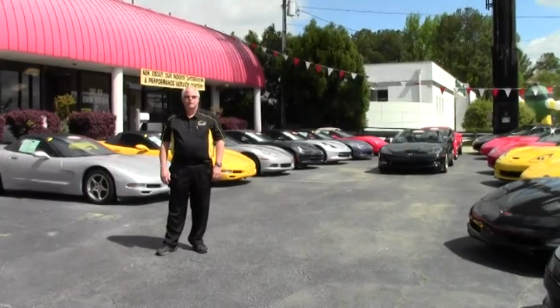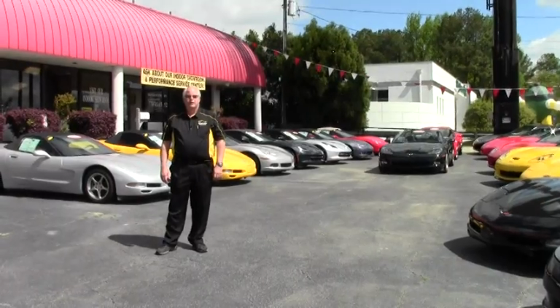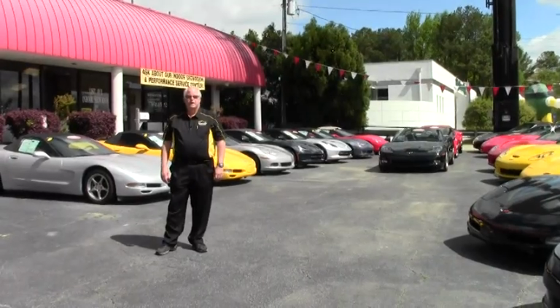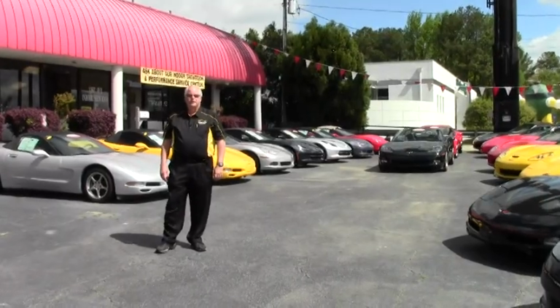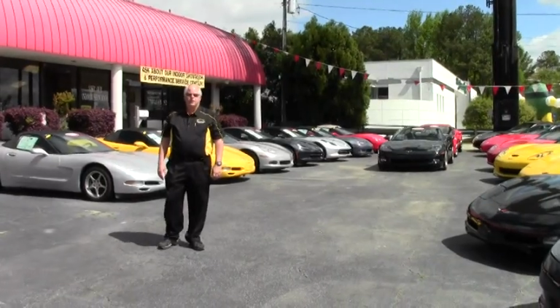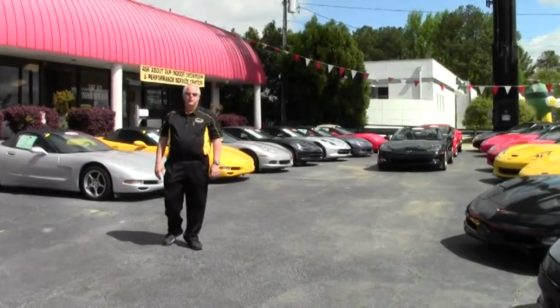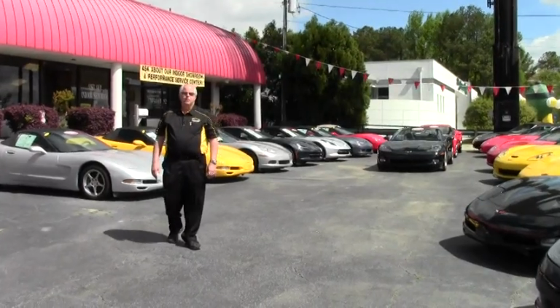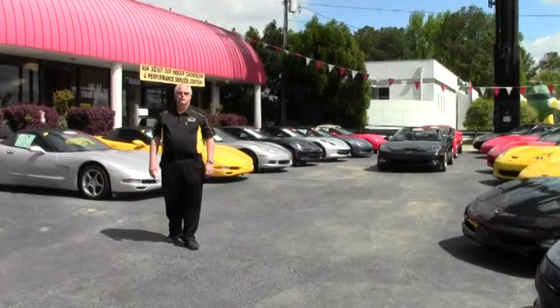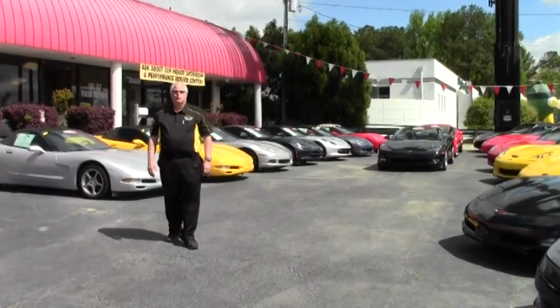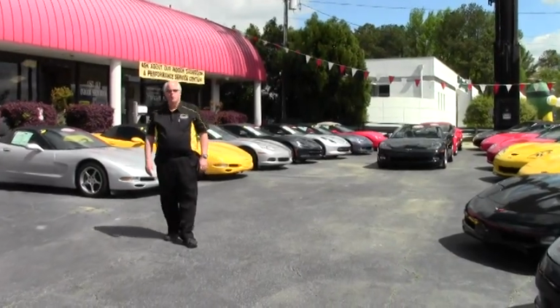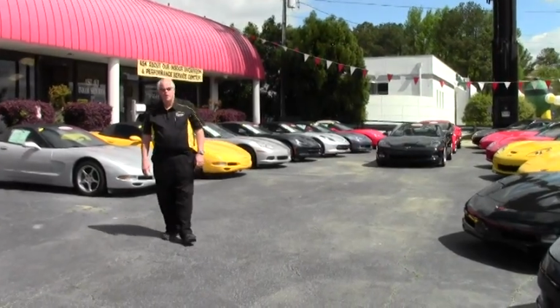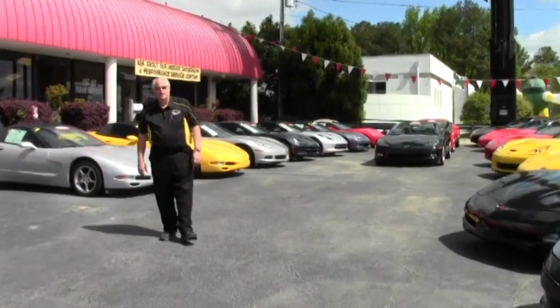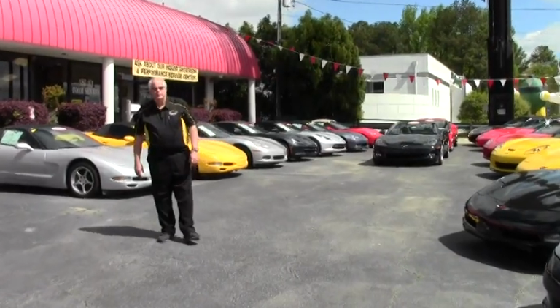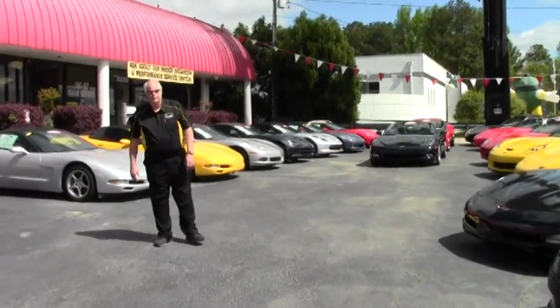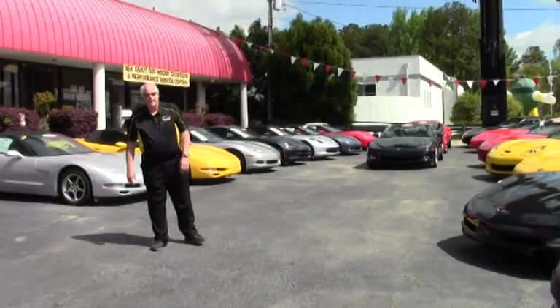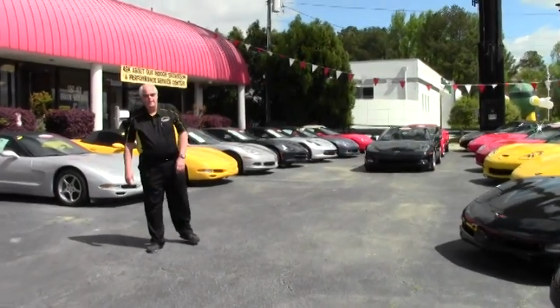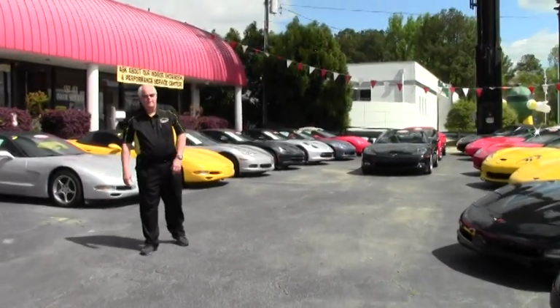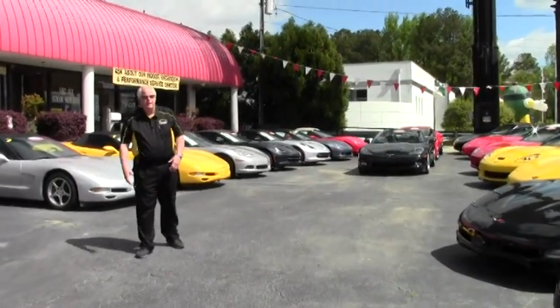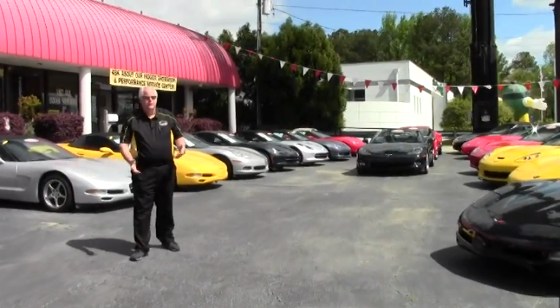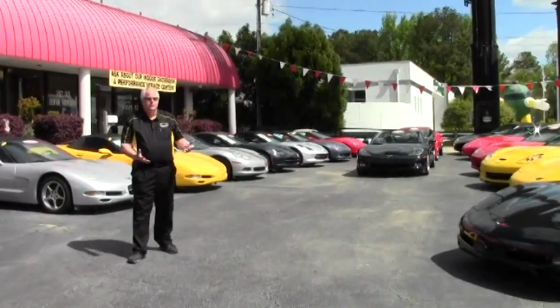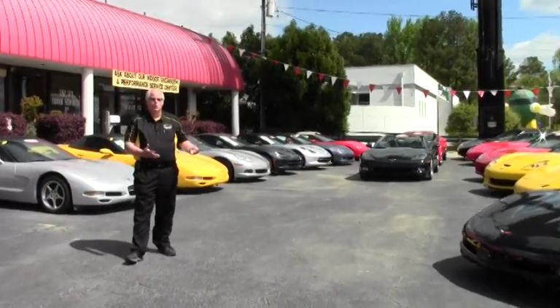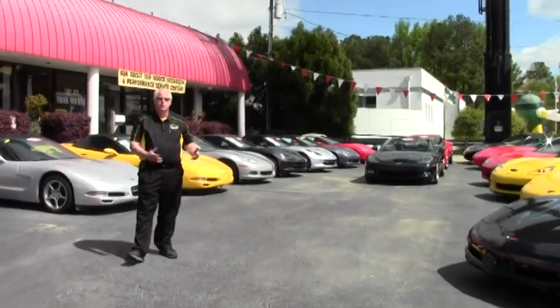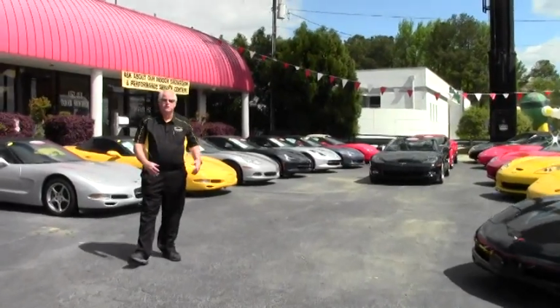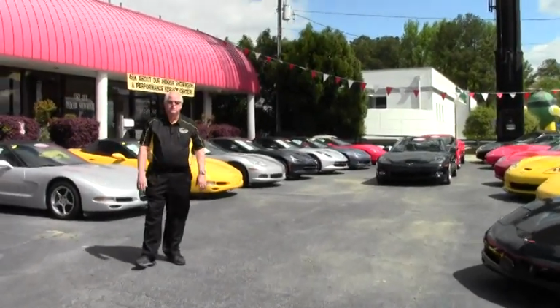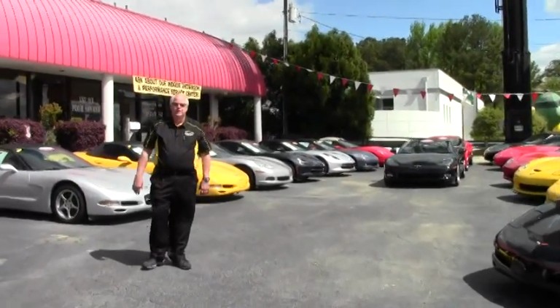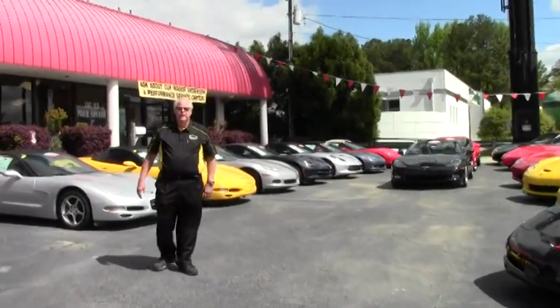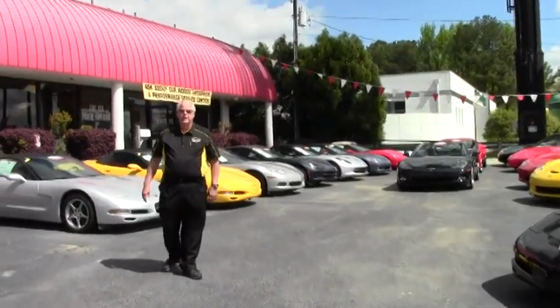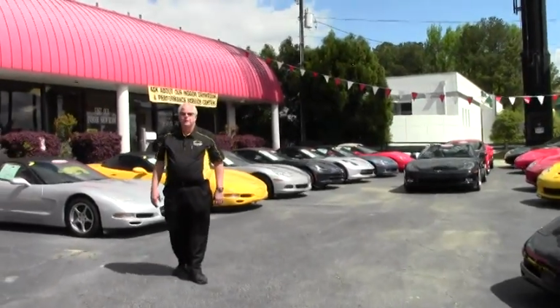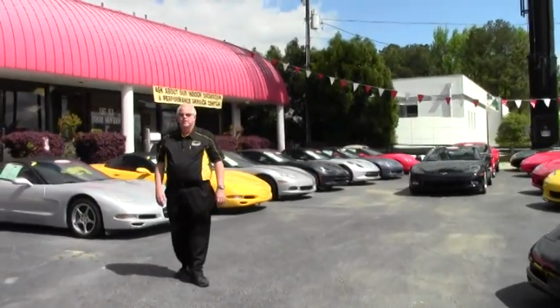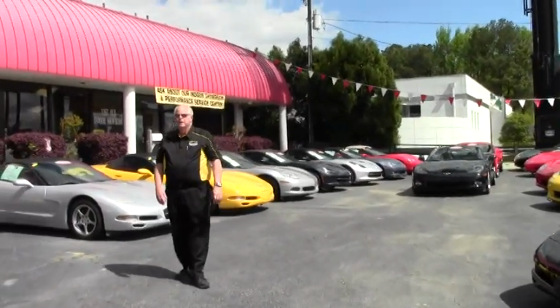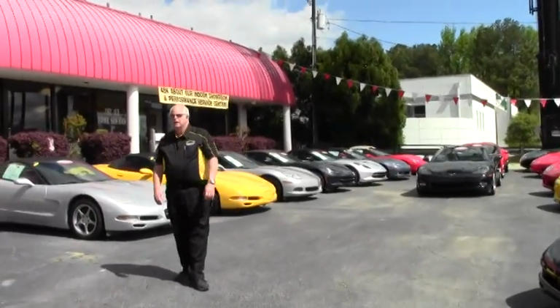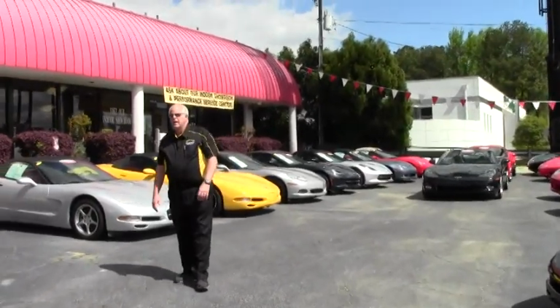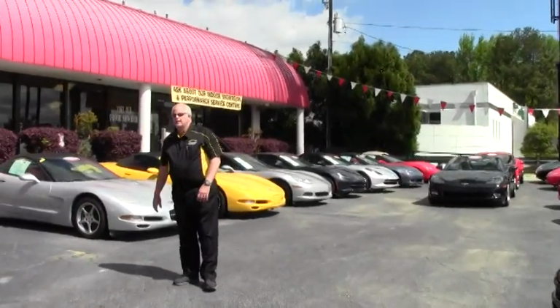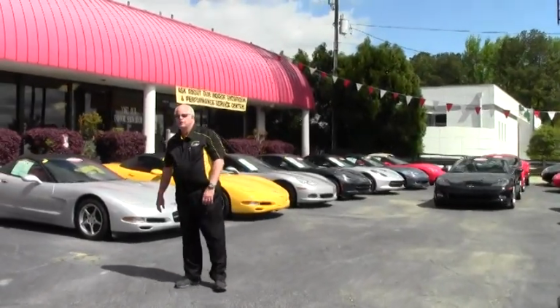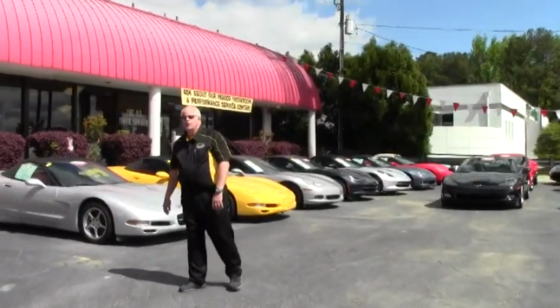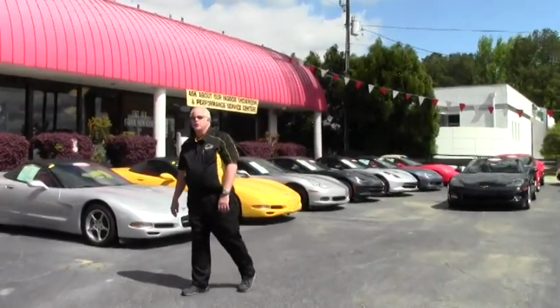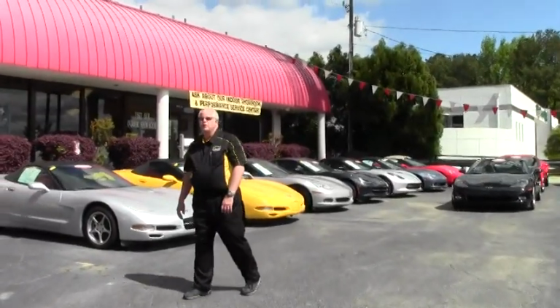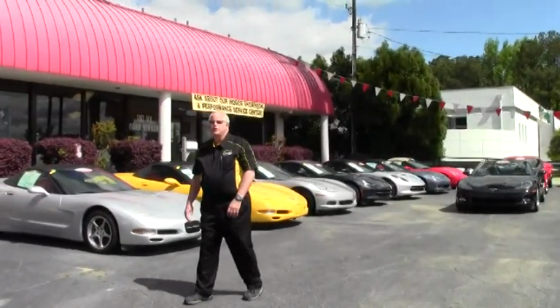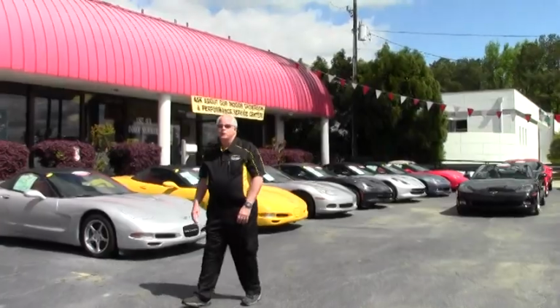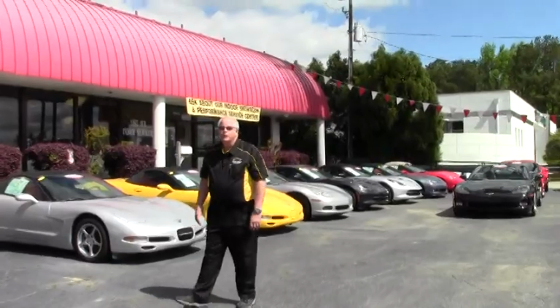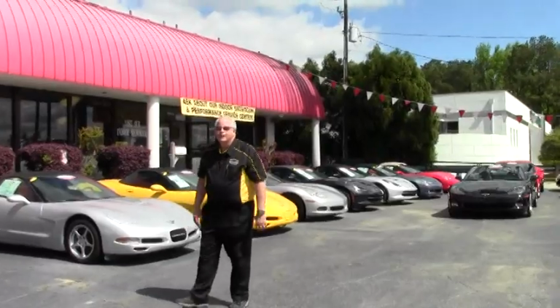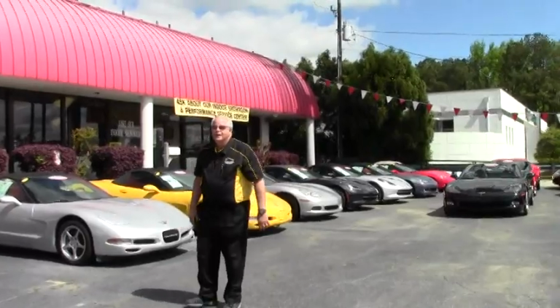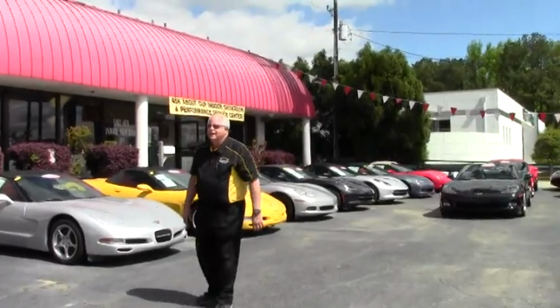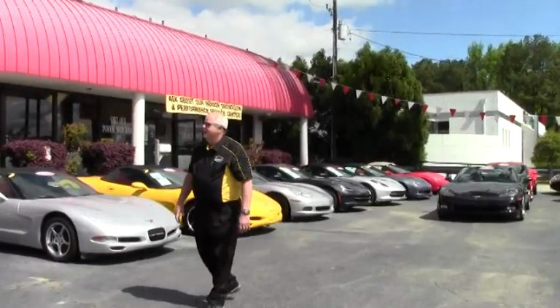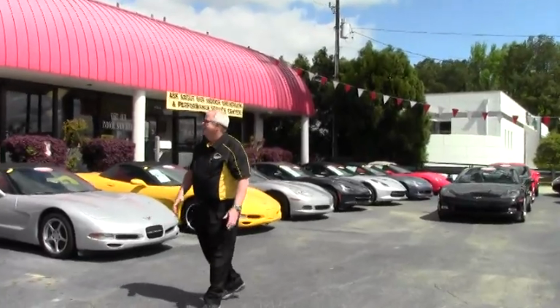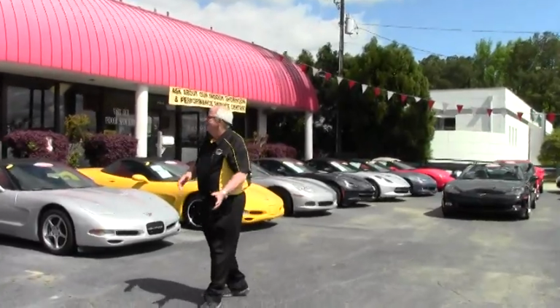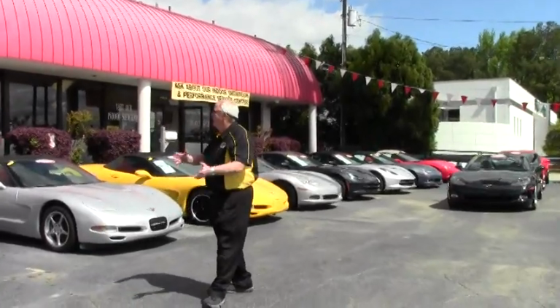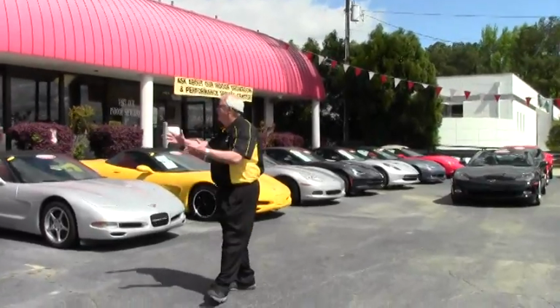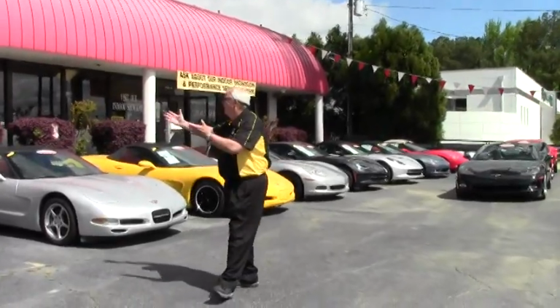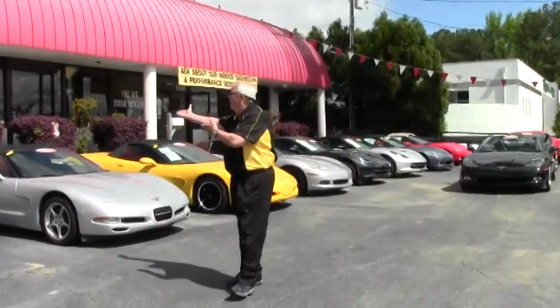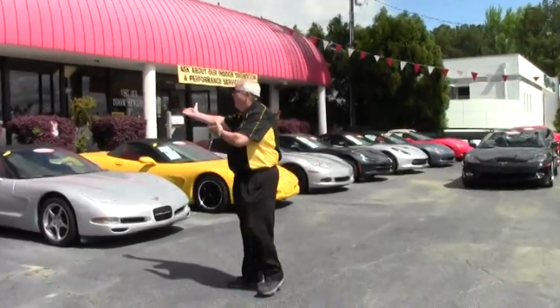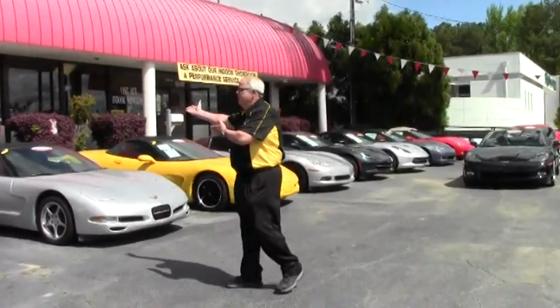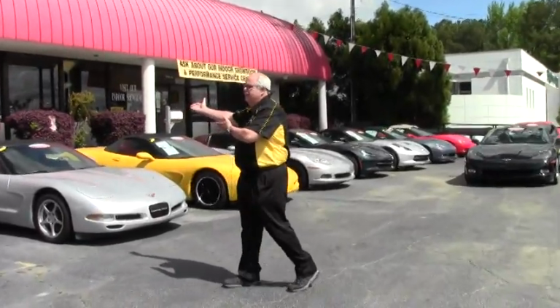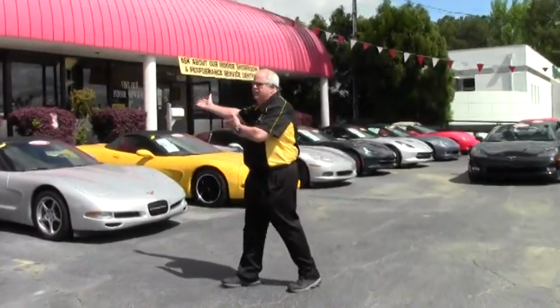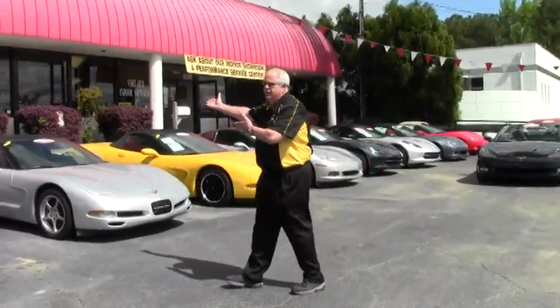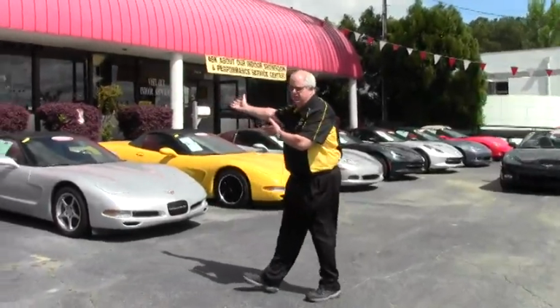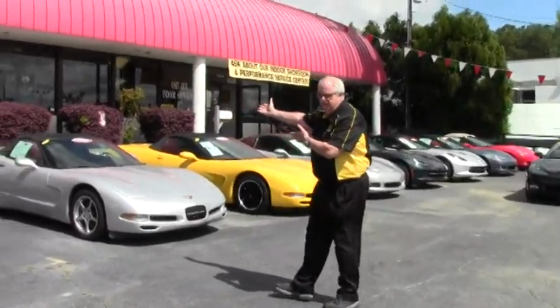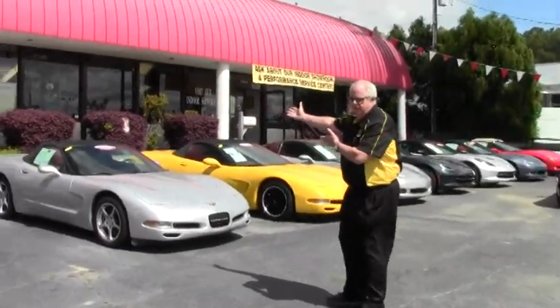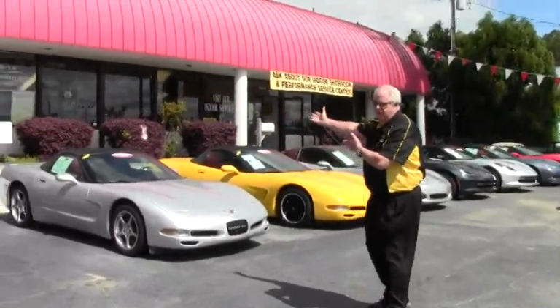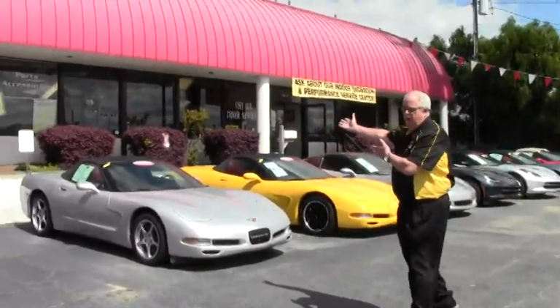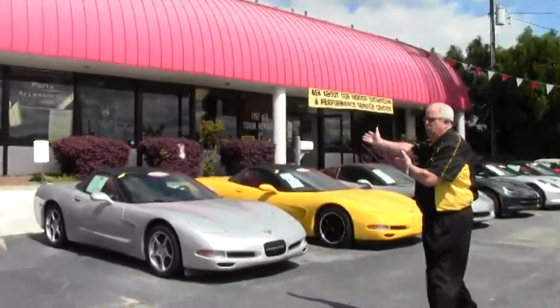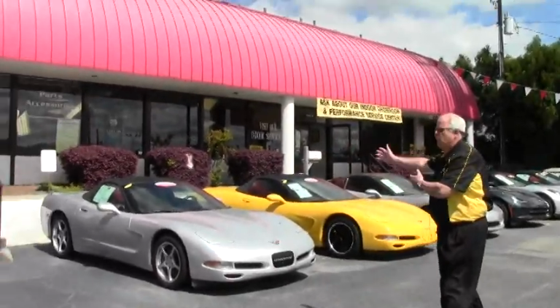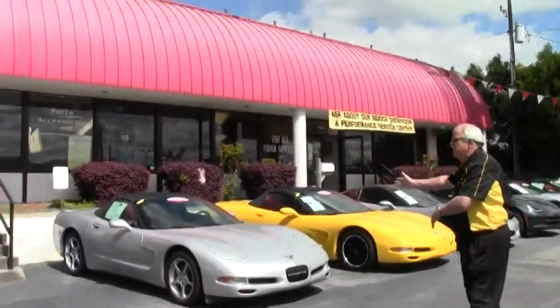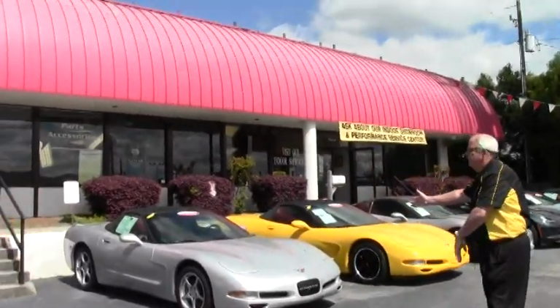Good afternoon. Welcome to Viavette on this gorgeous day. I'd like to show you our building on corporate.